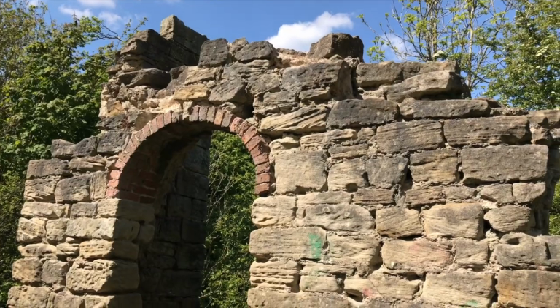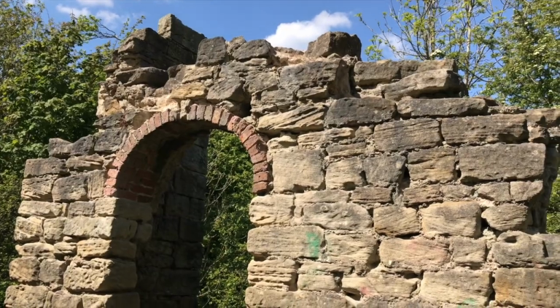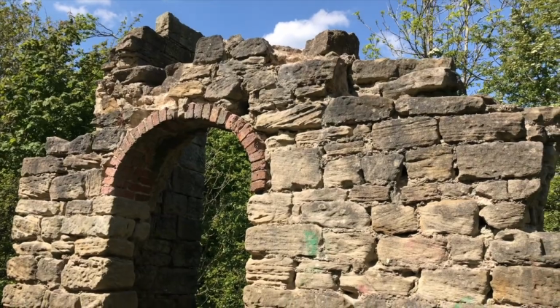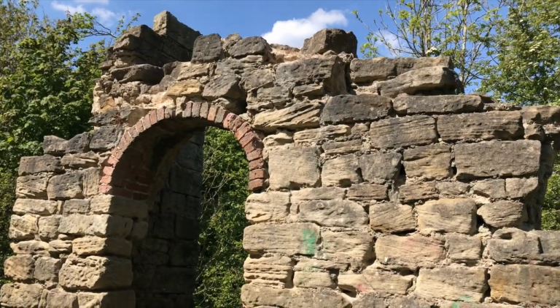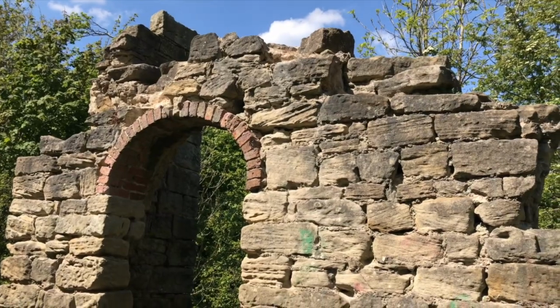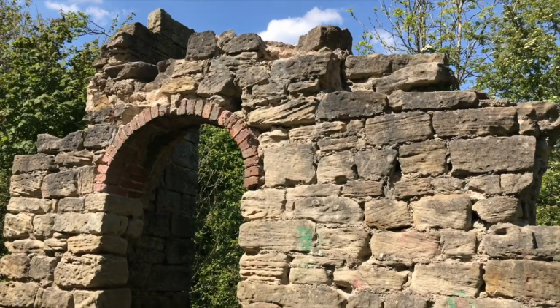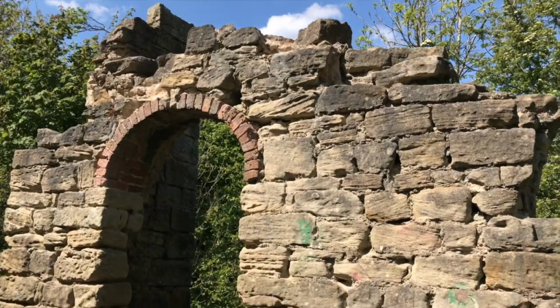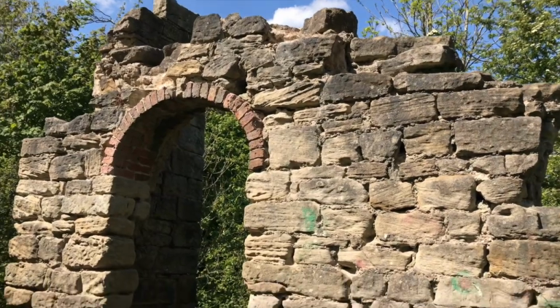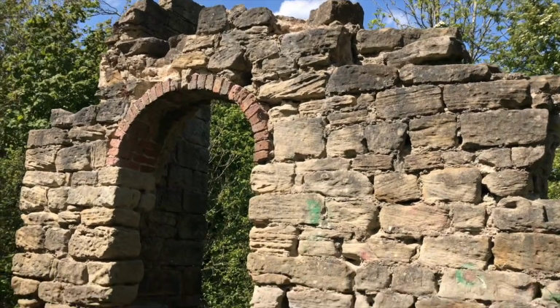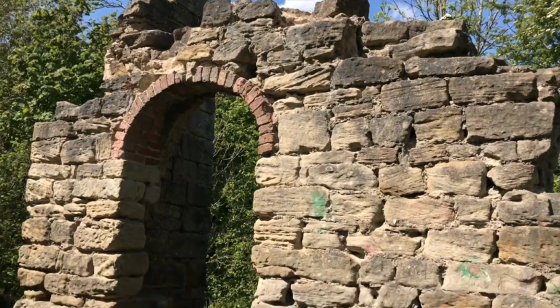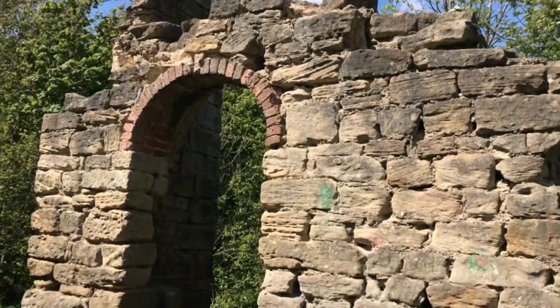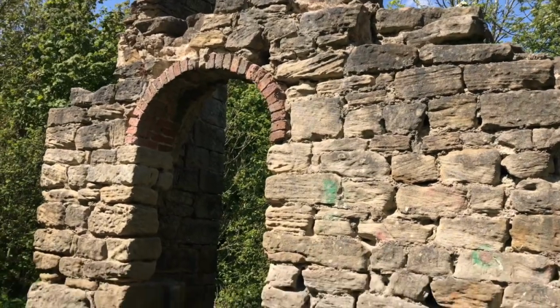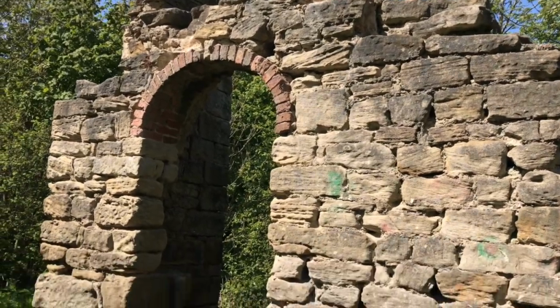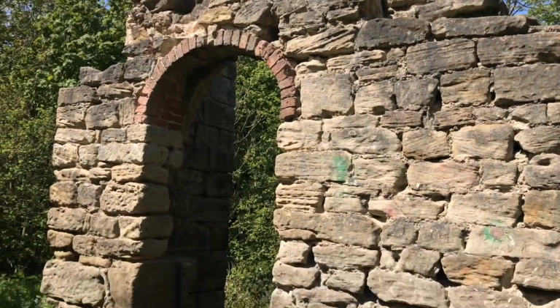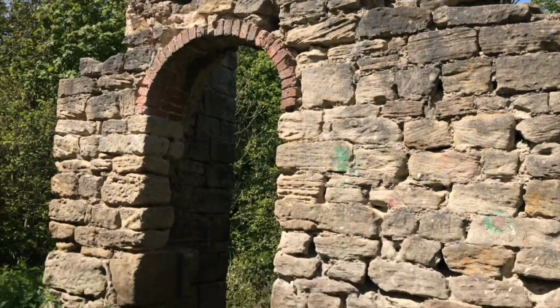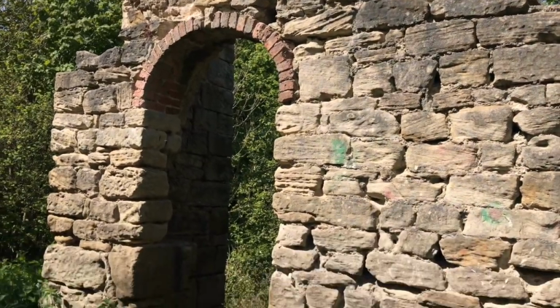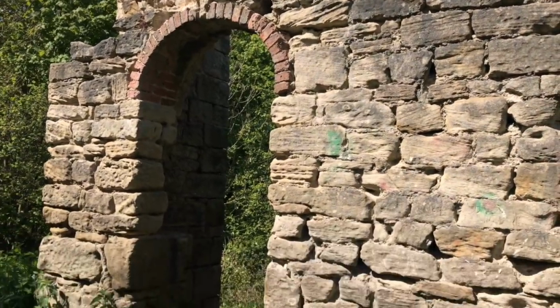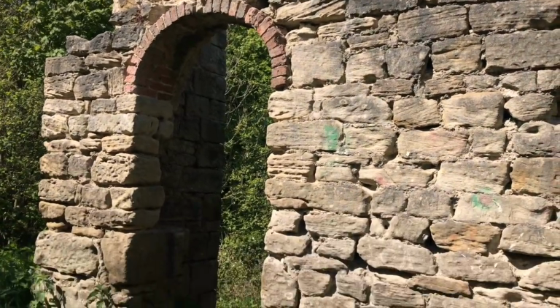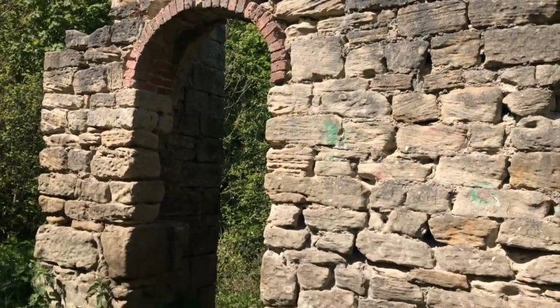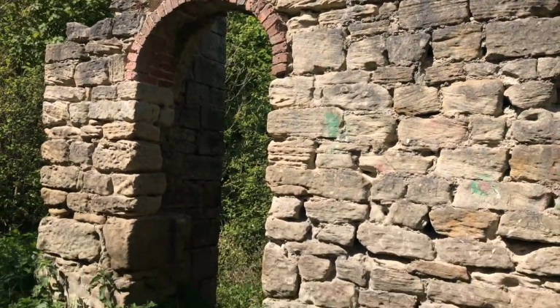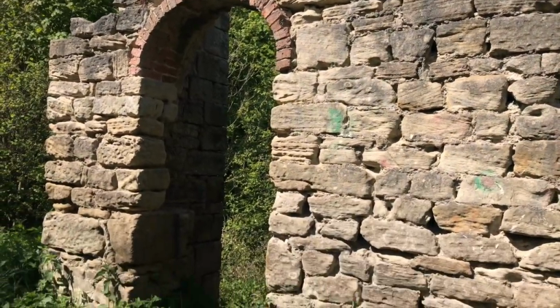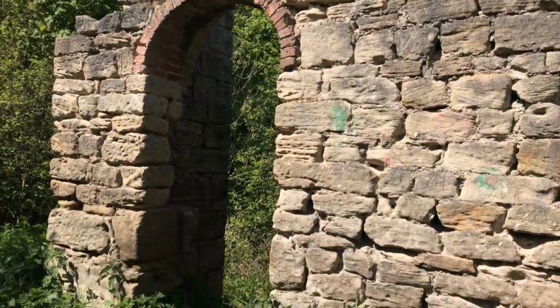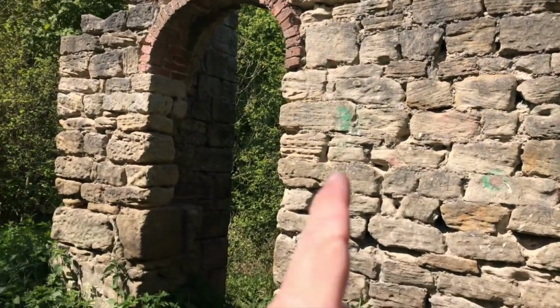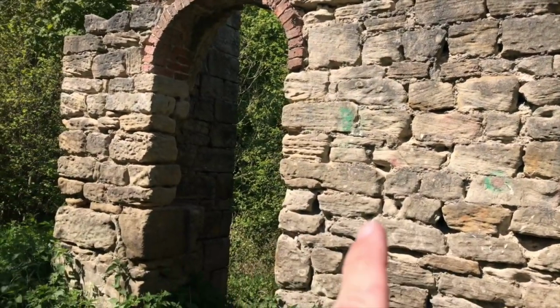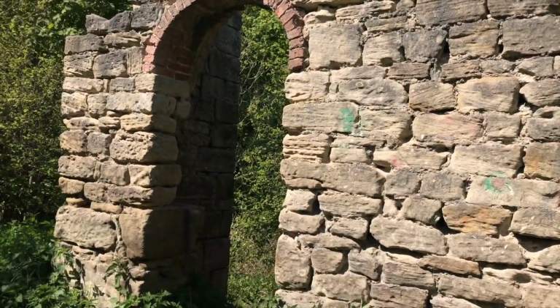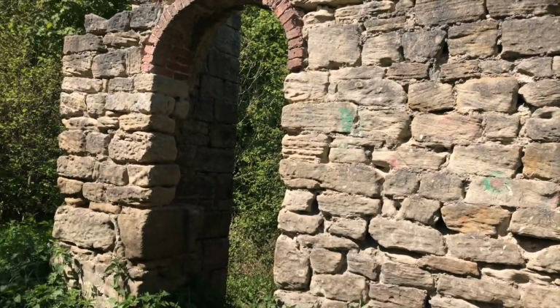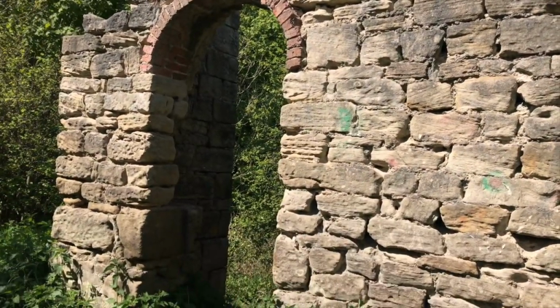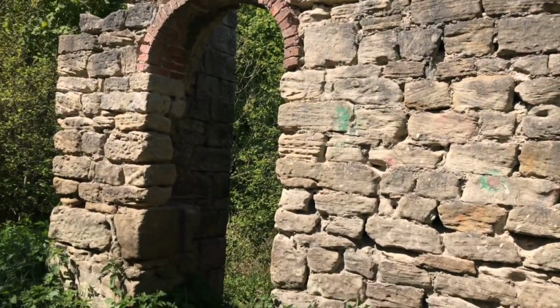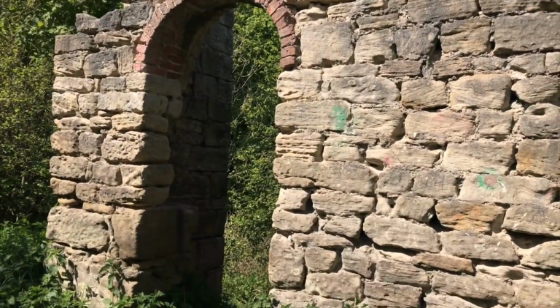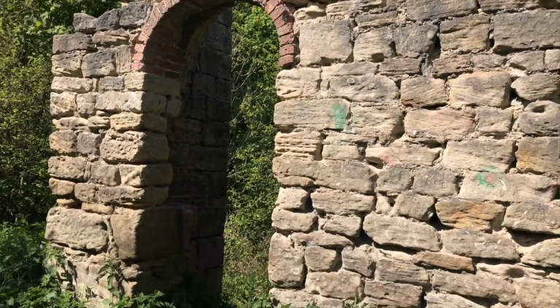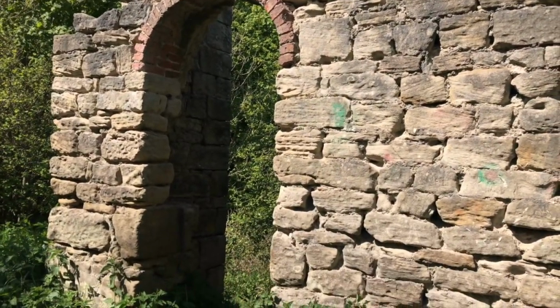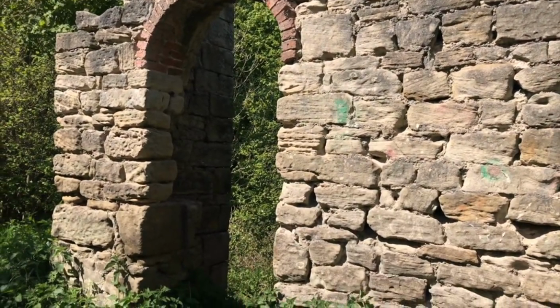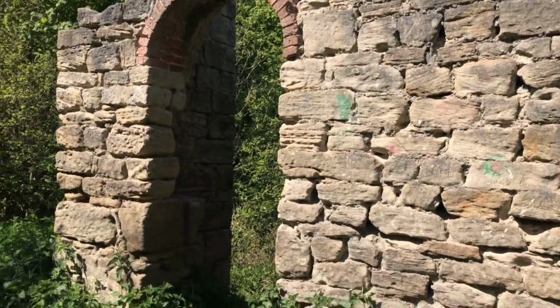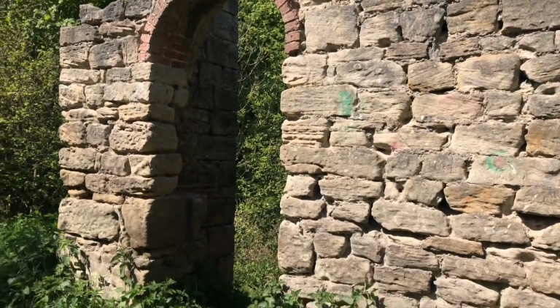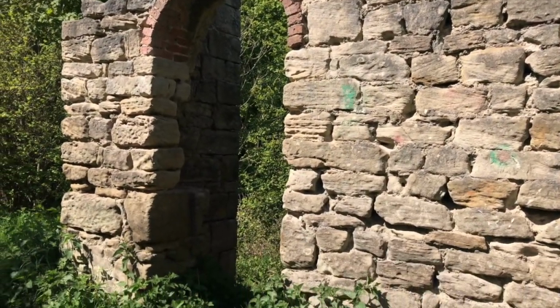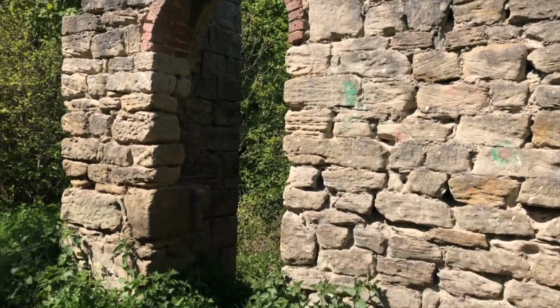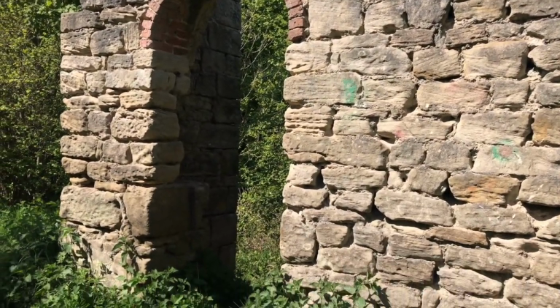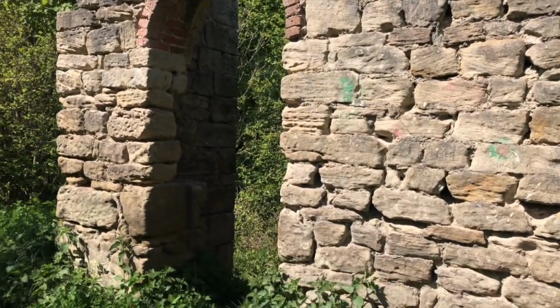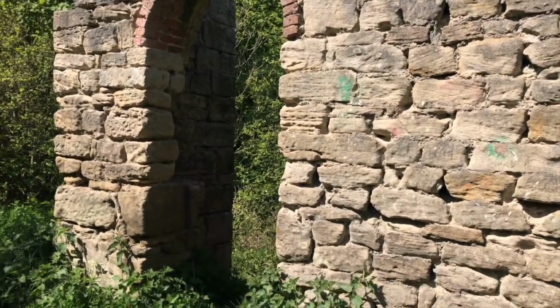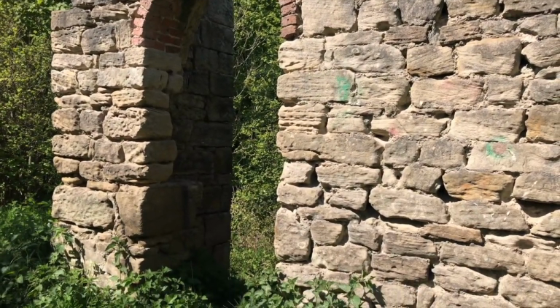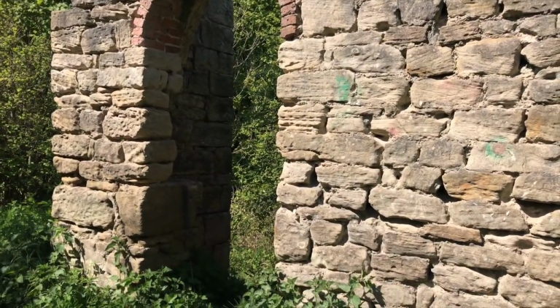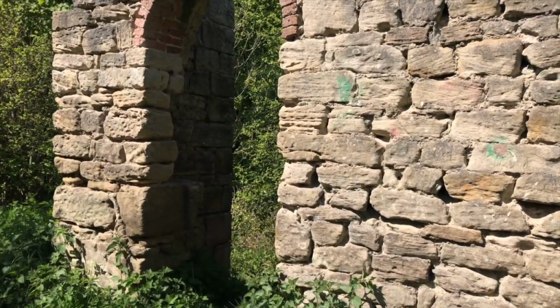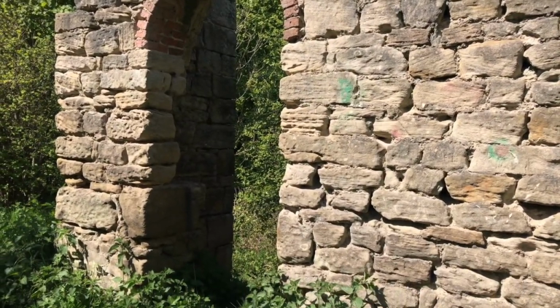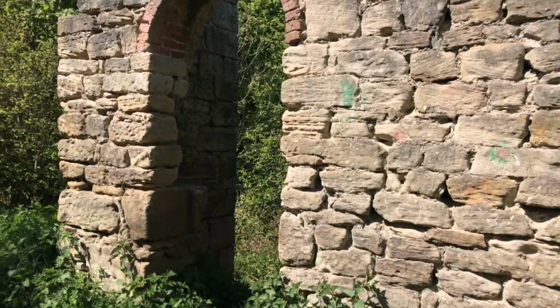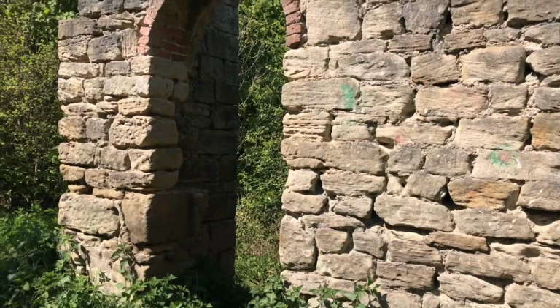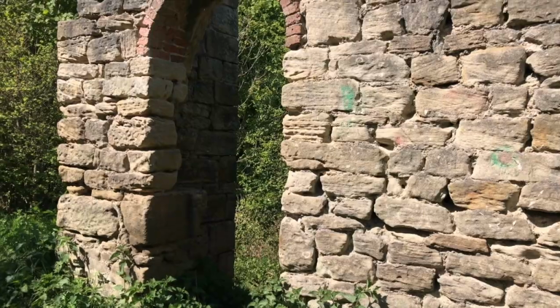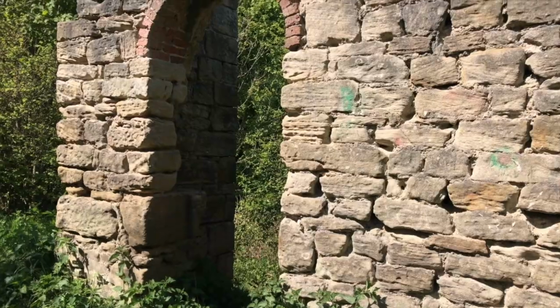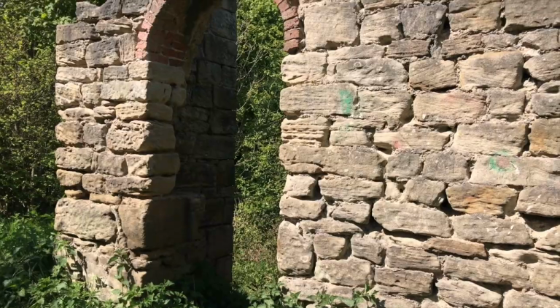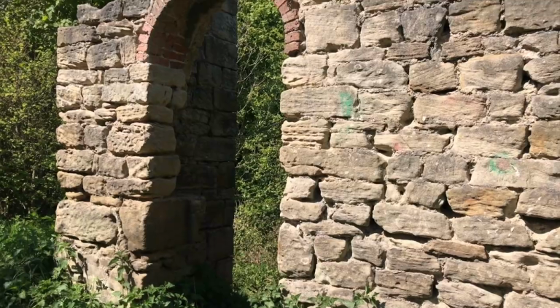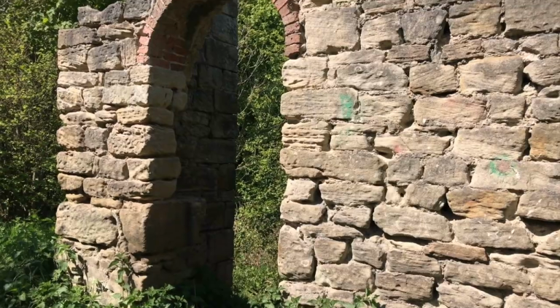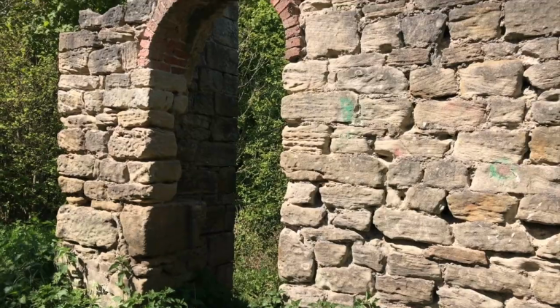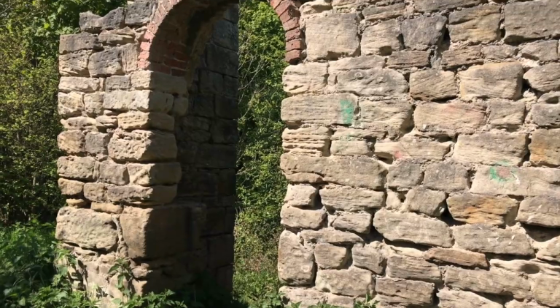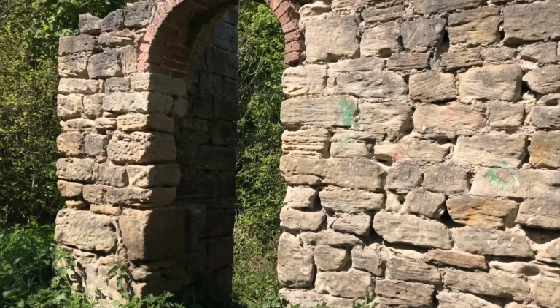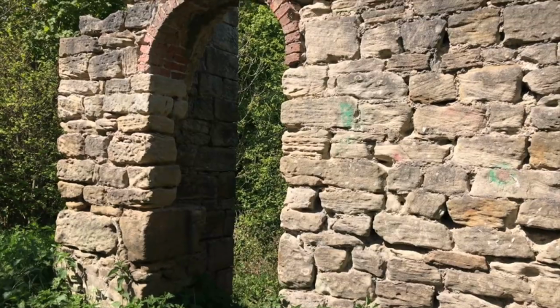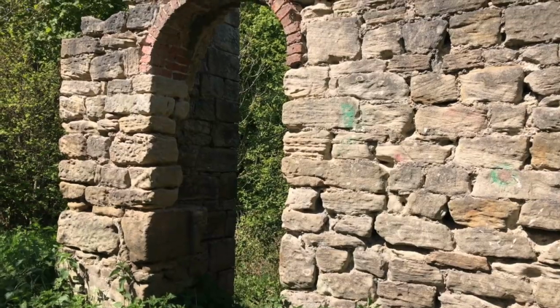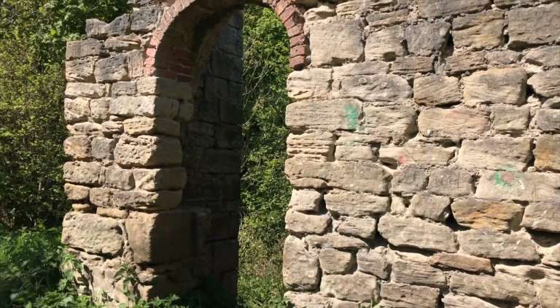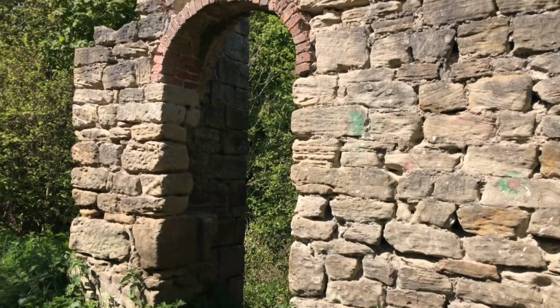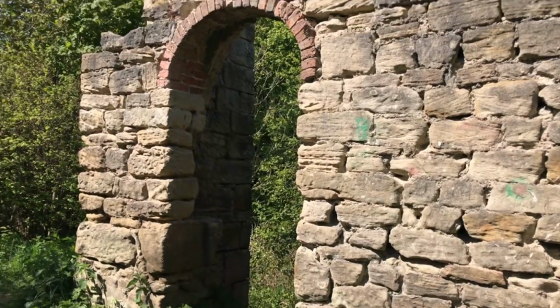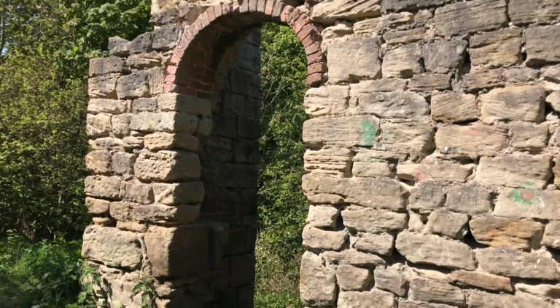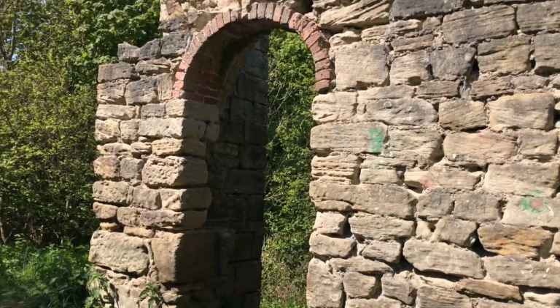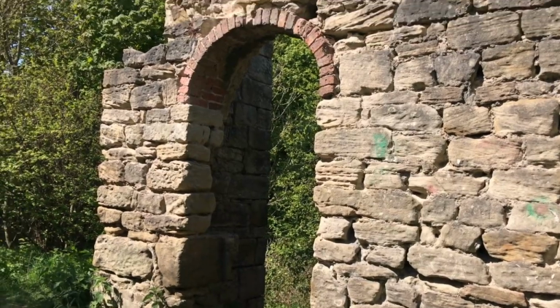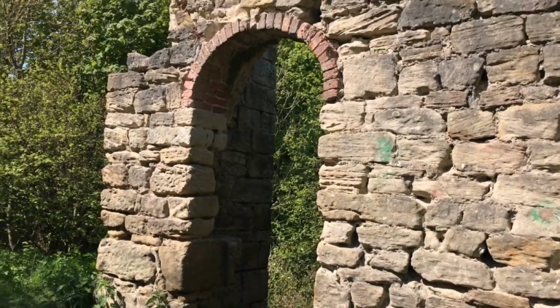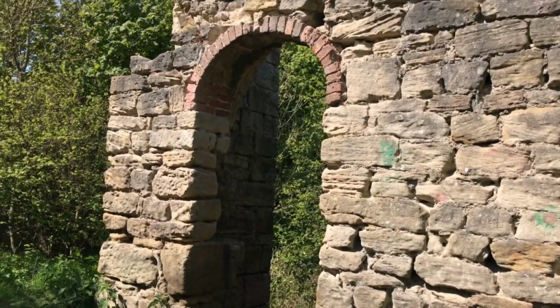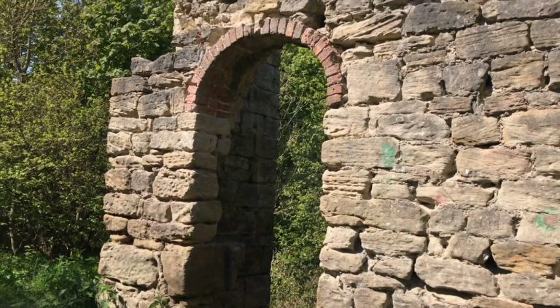They must have just had nothing better to do — so they built this. Starlight Castle.